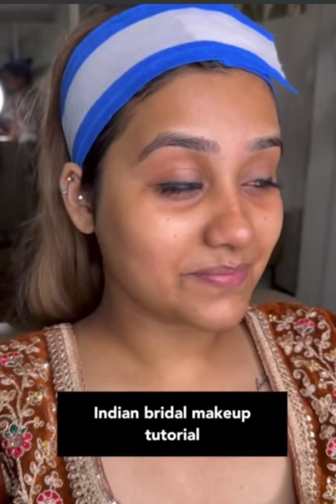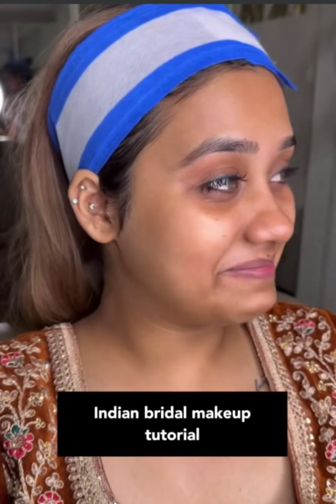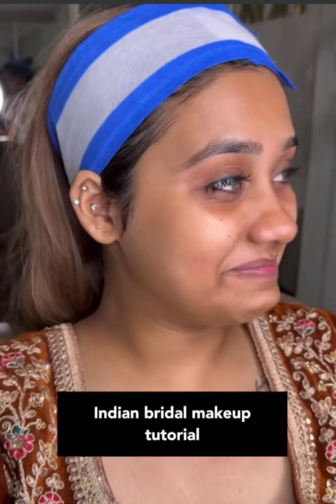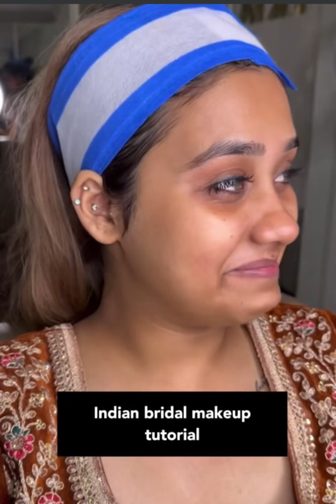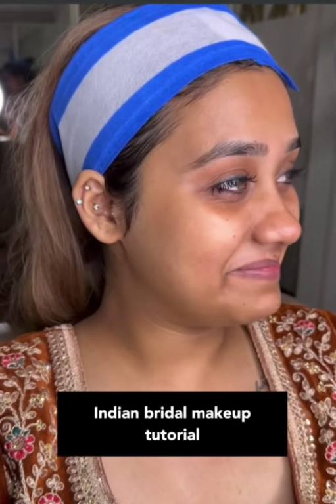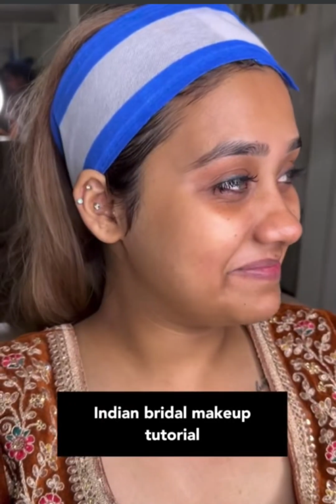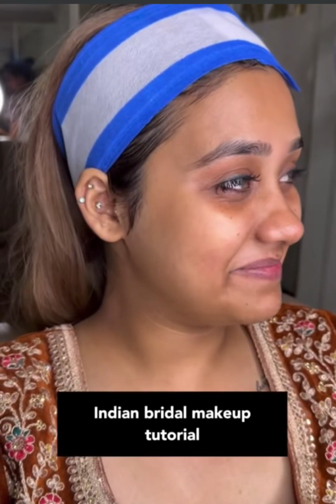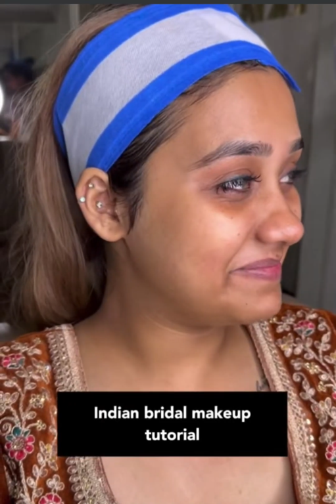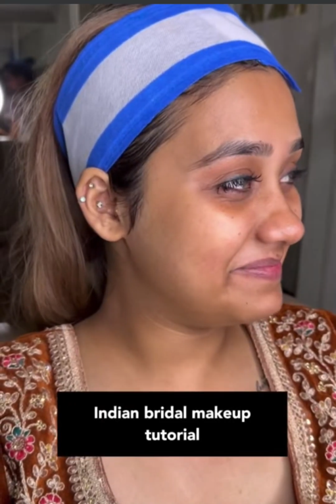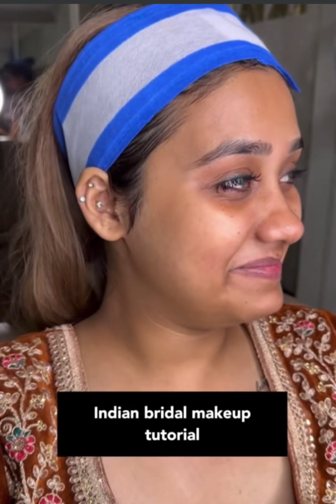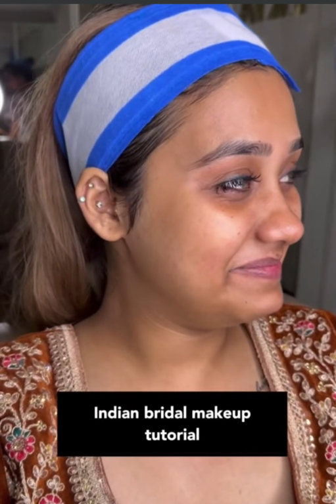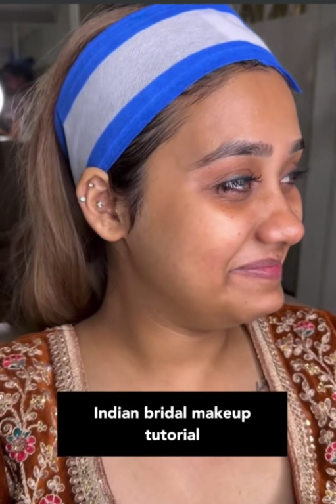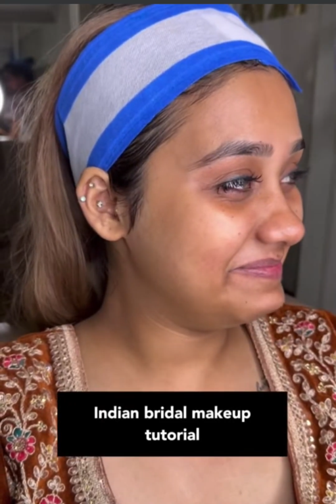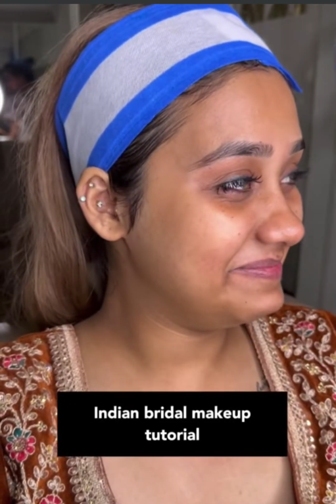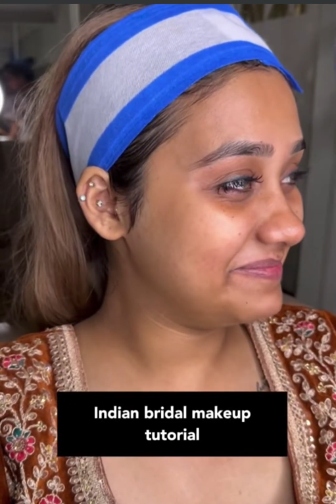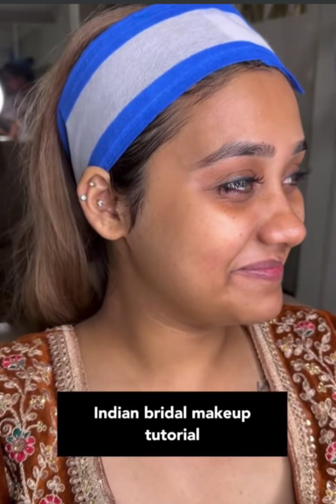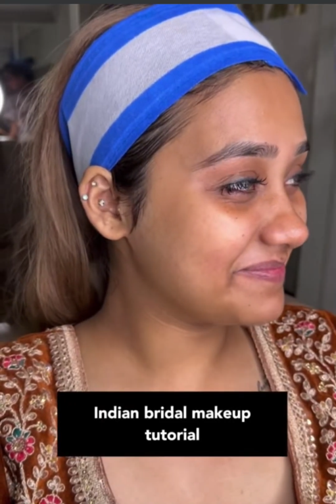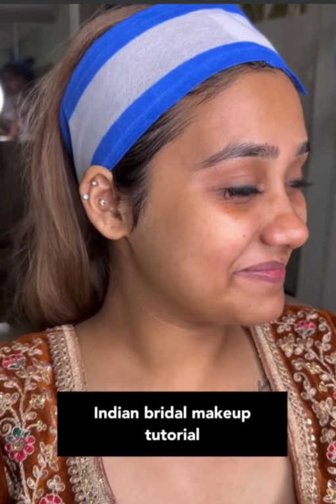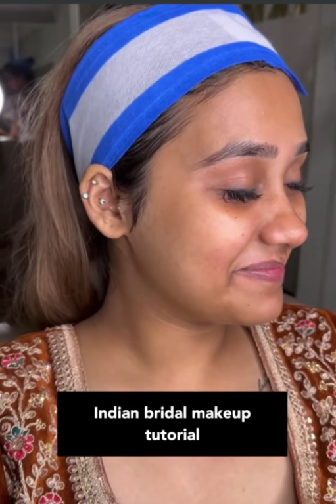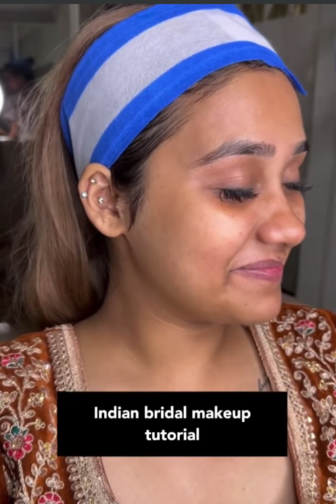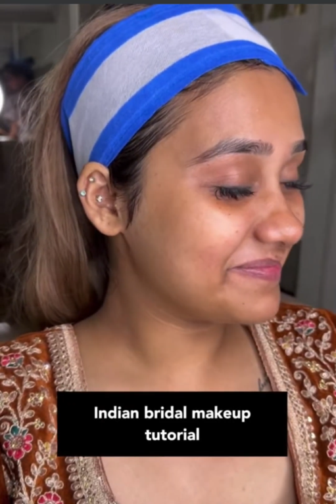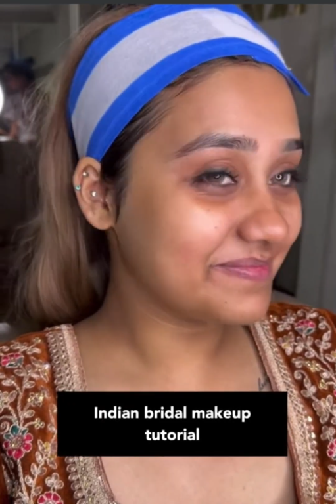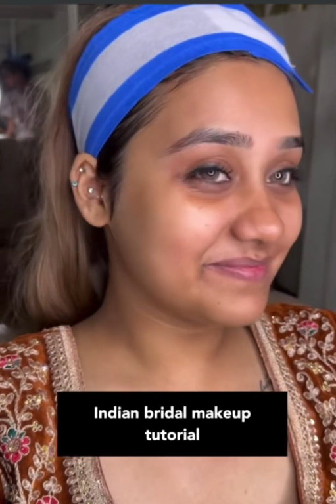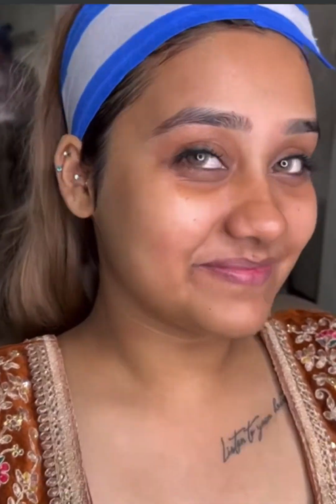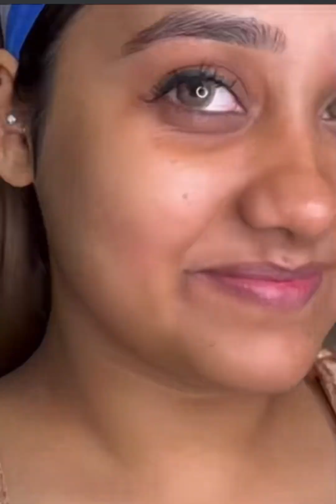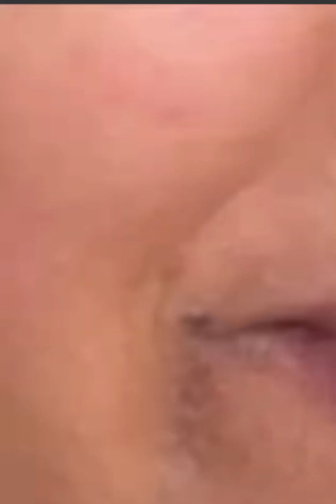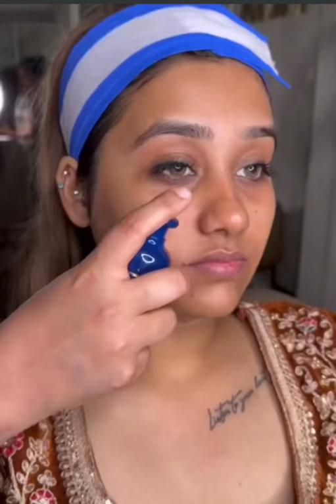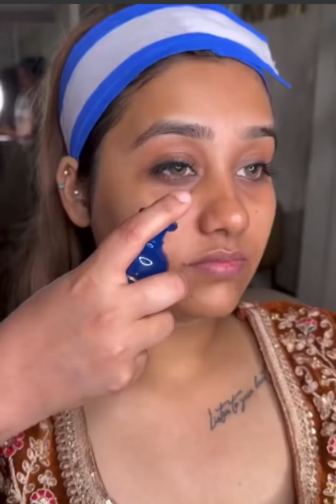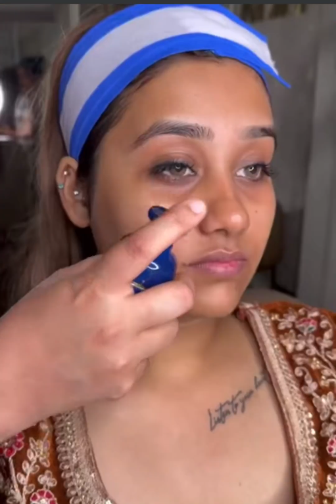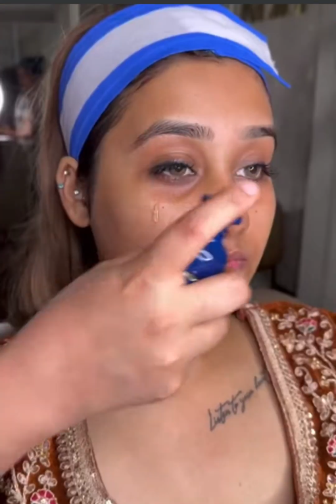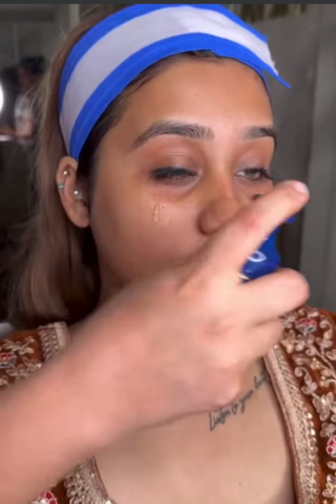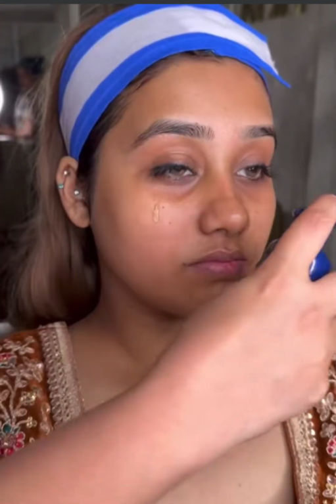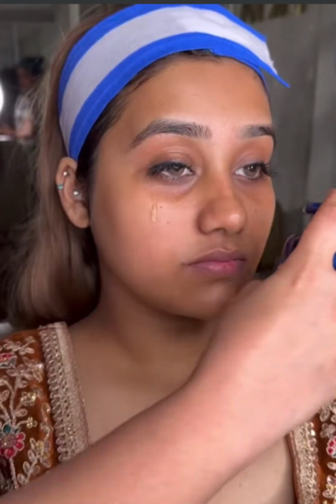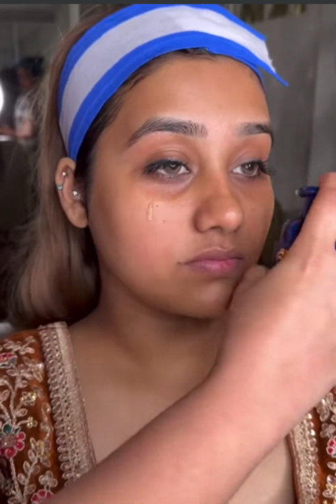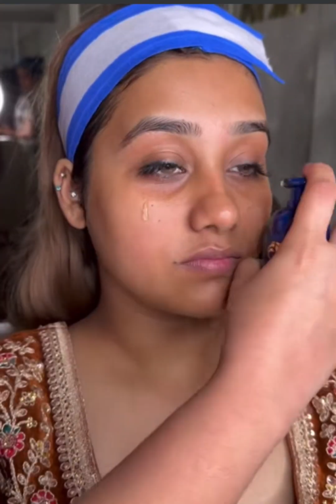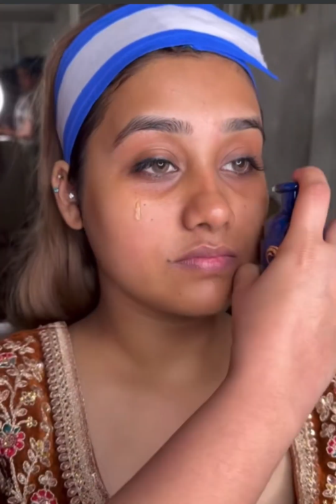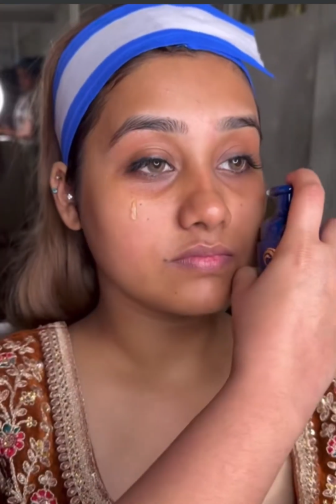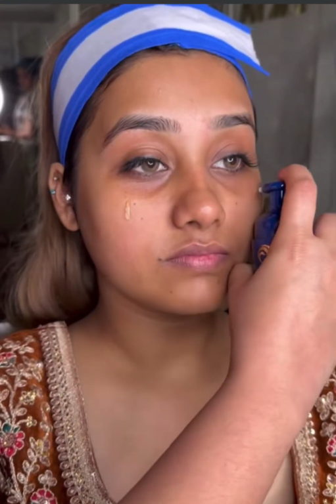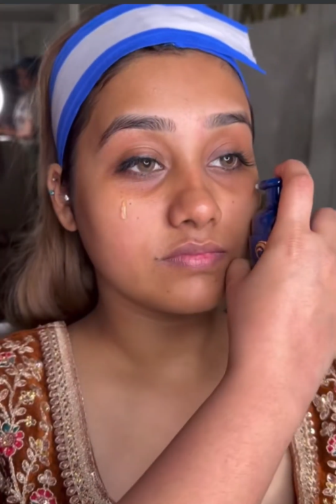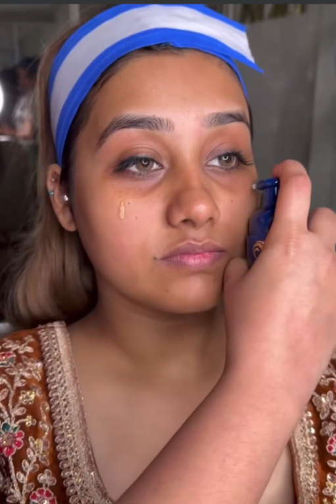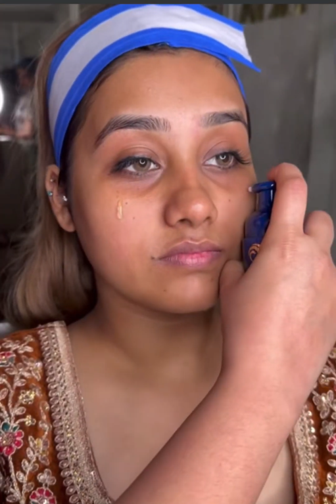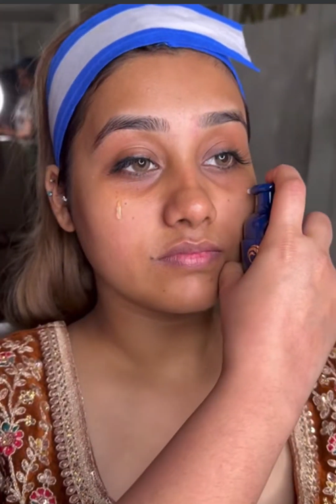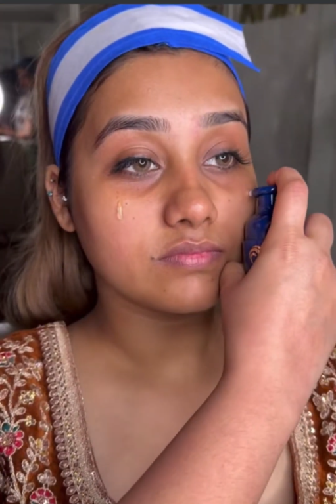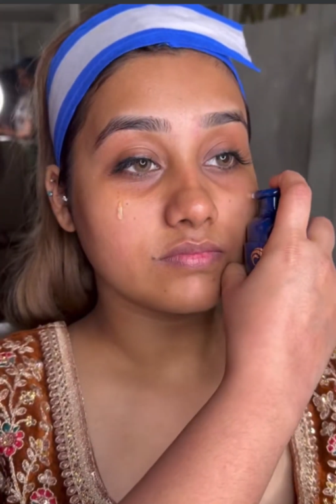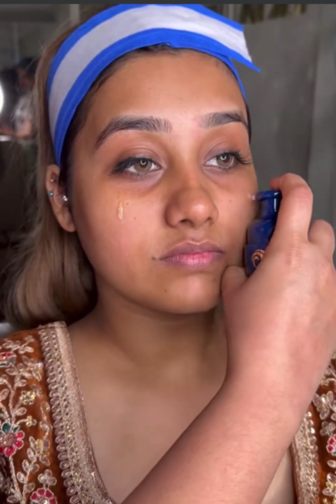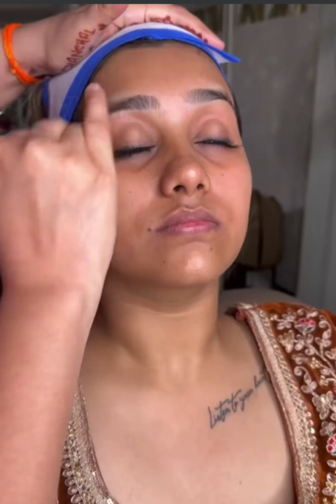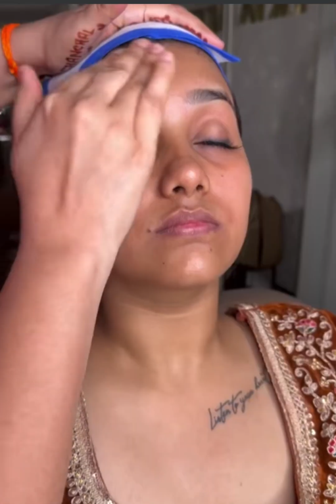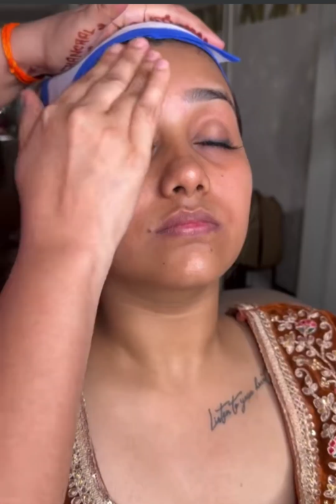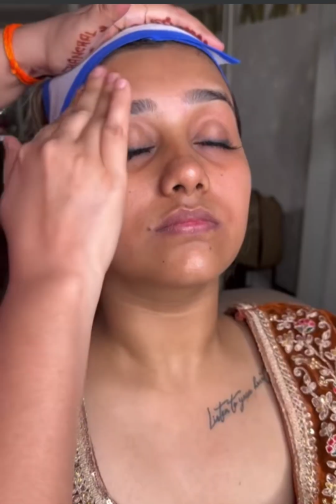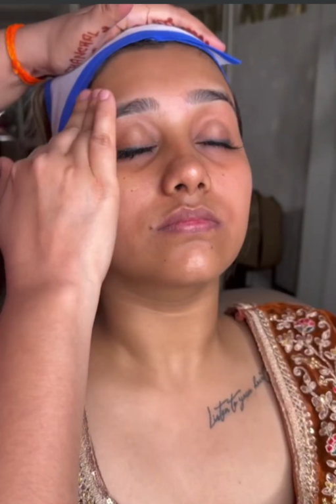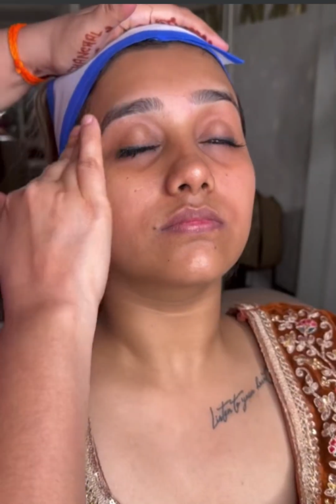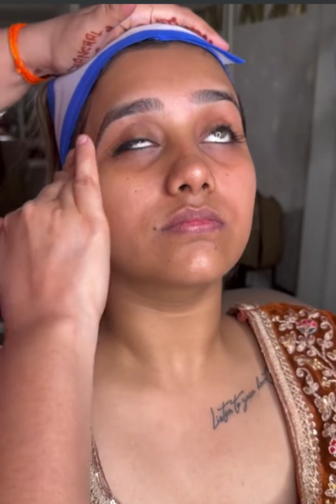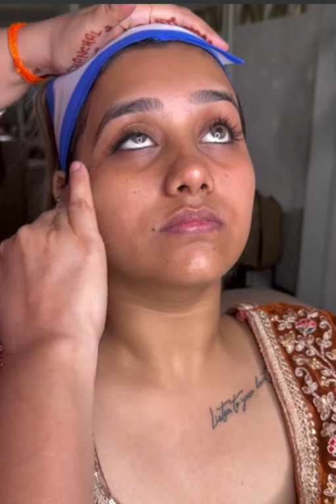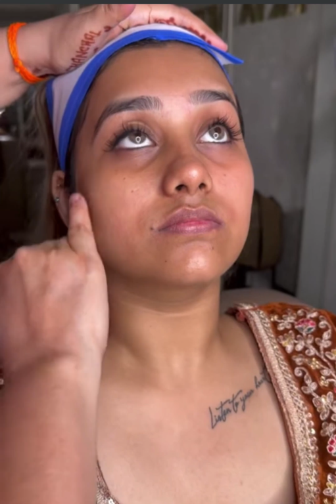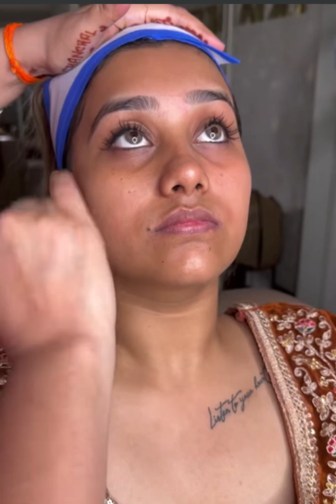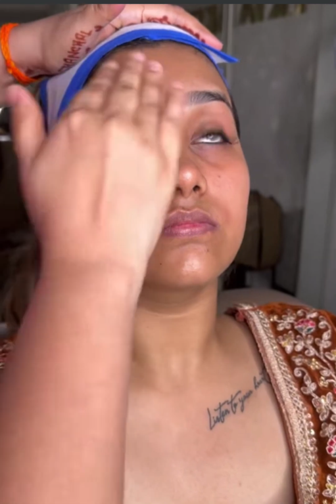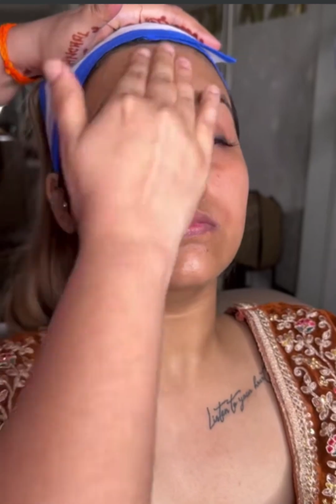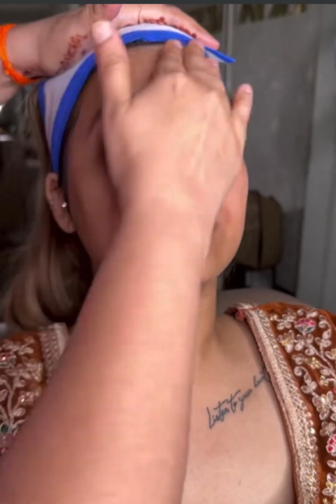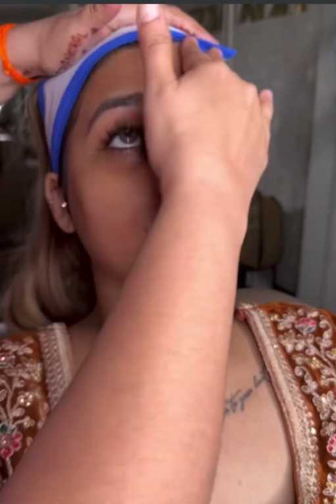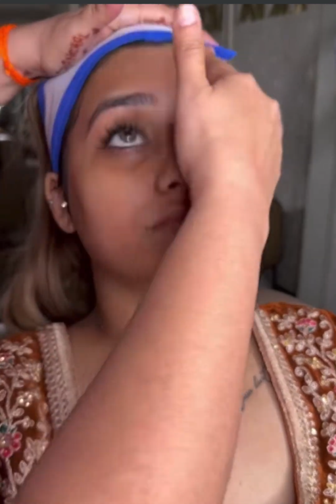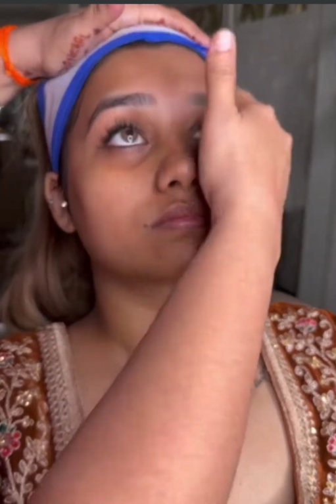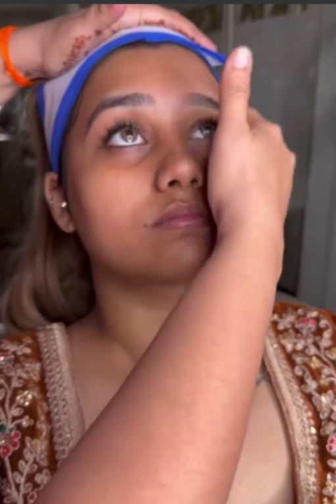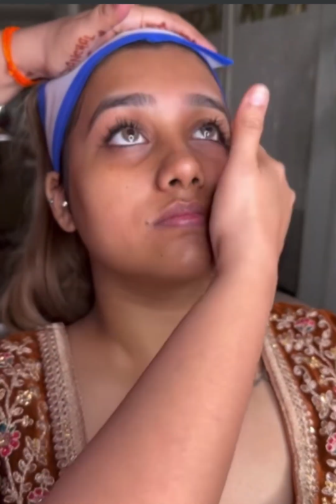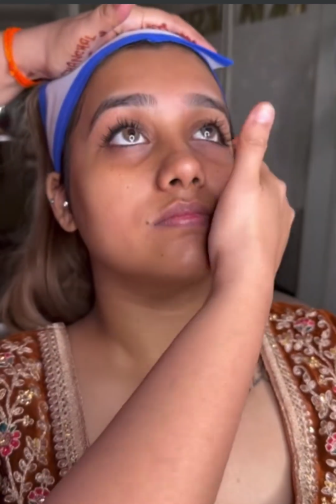We will learn cut crease eye makeup in detail, and before we do face makeup.